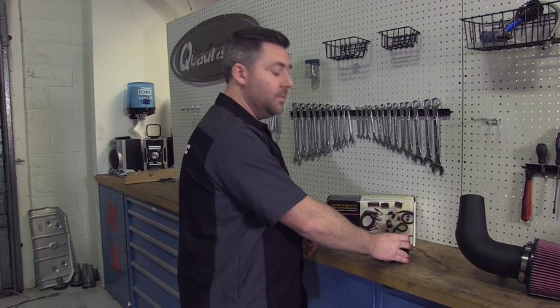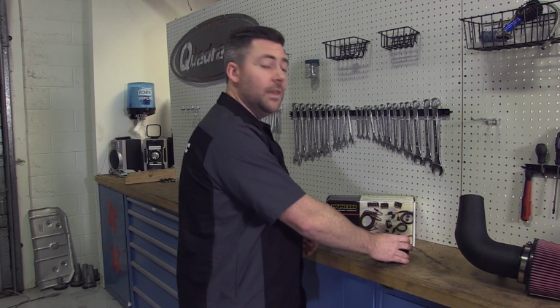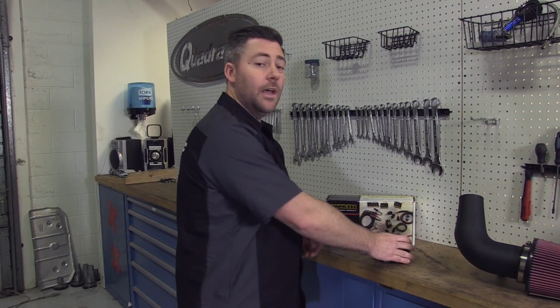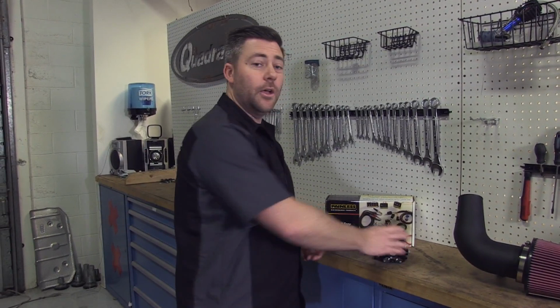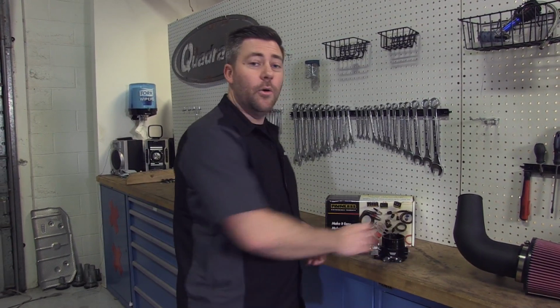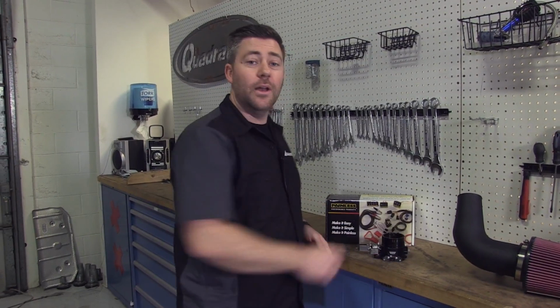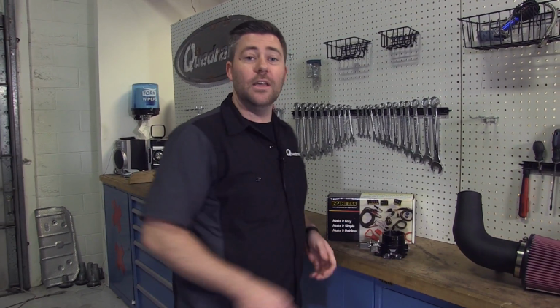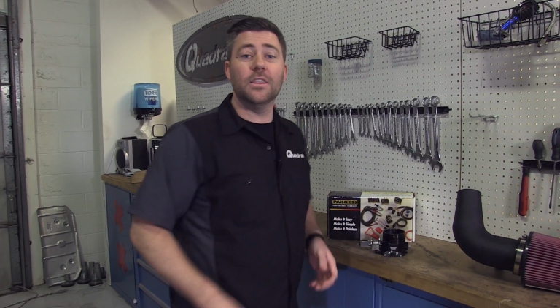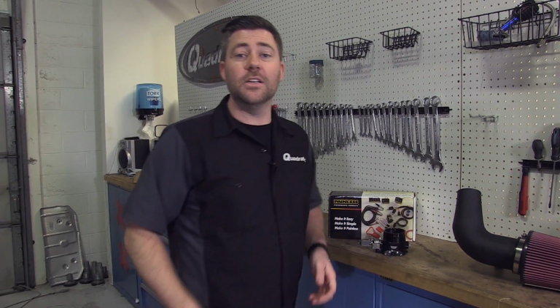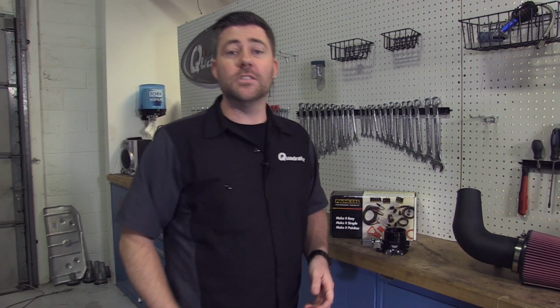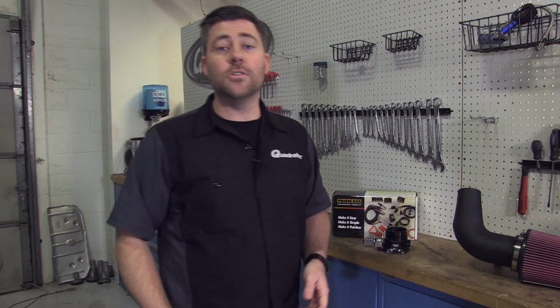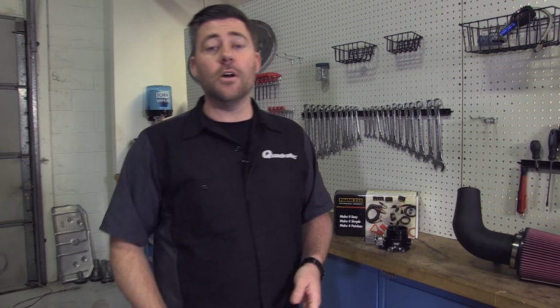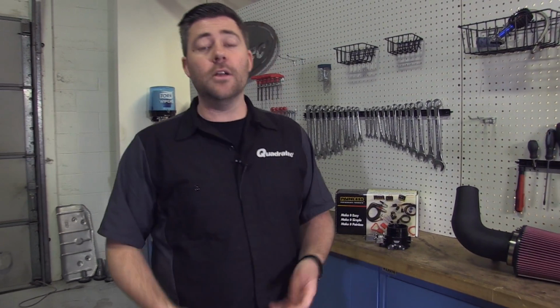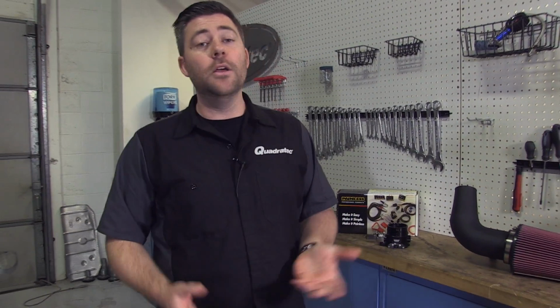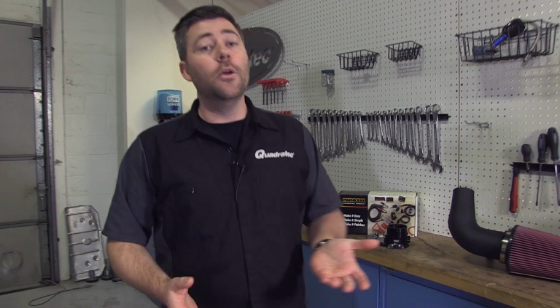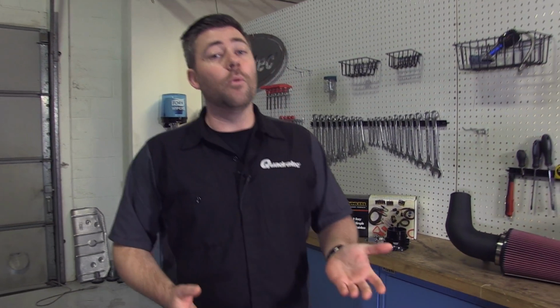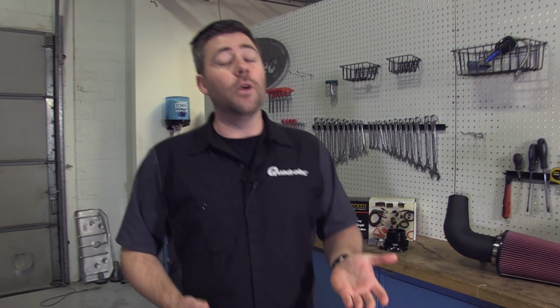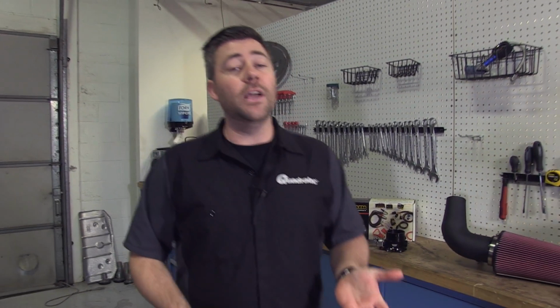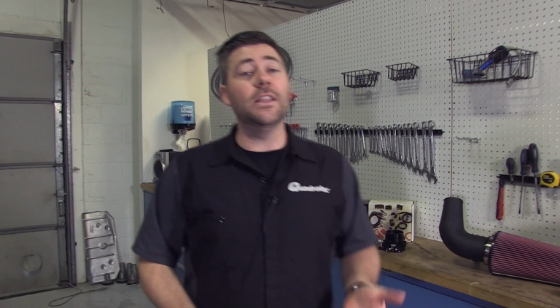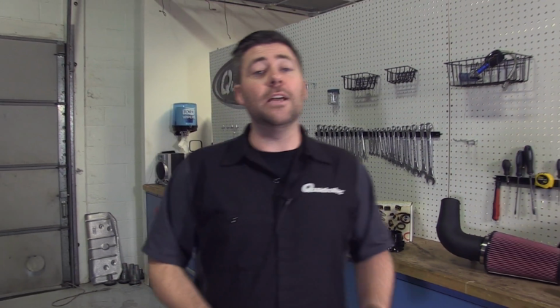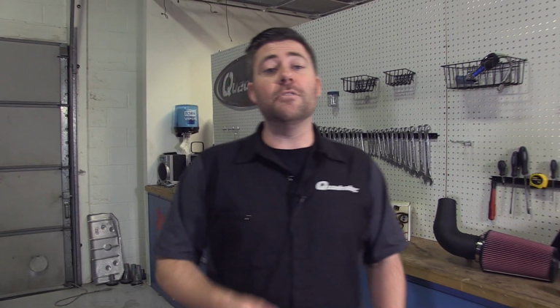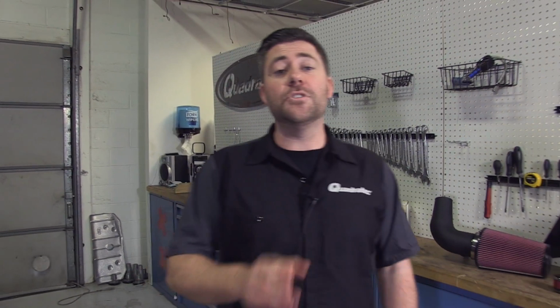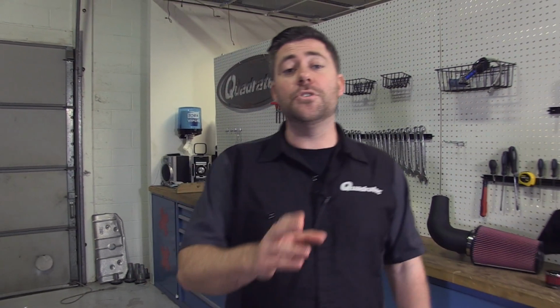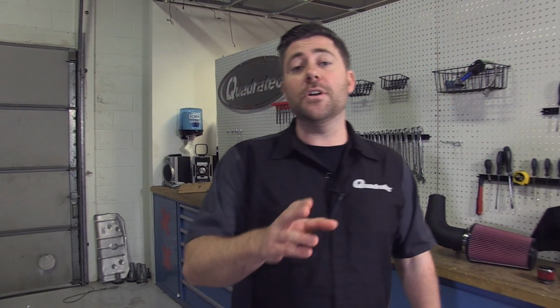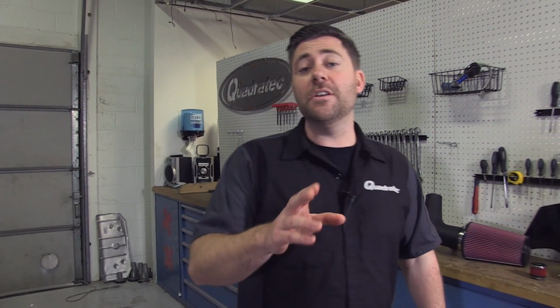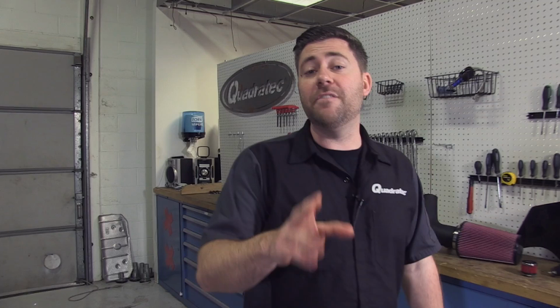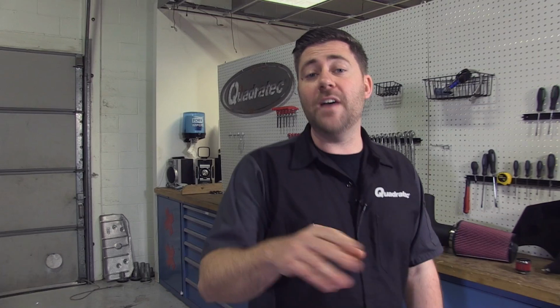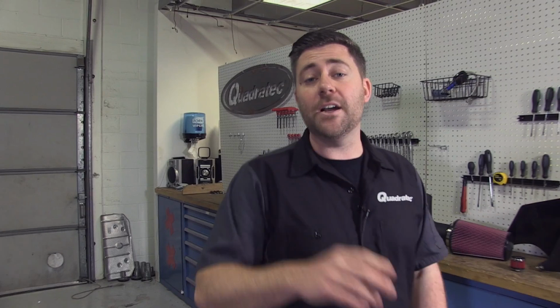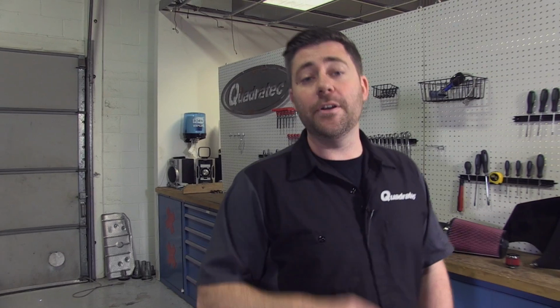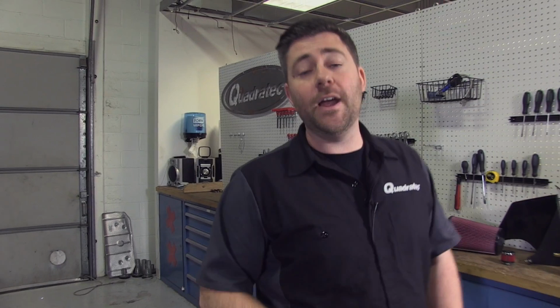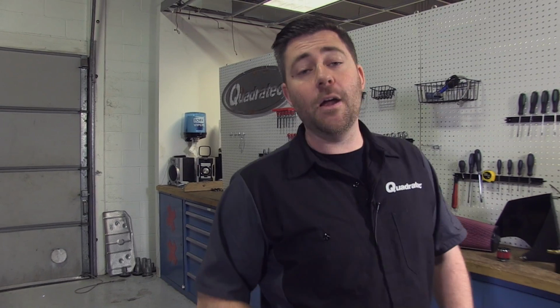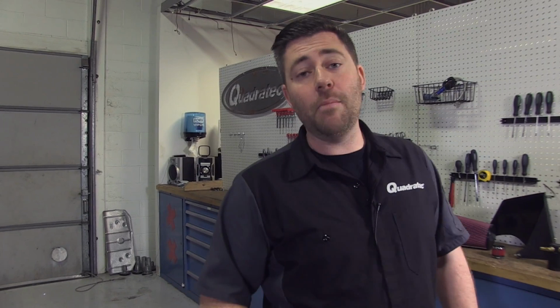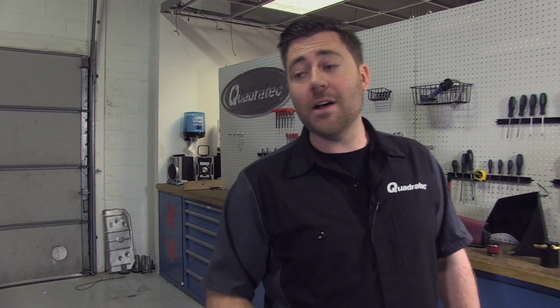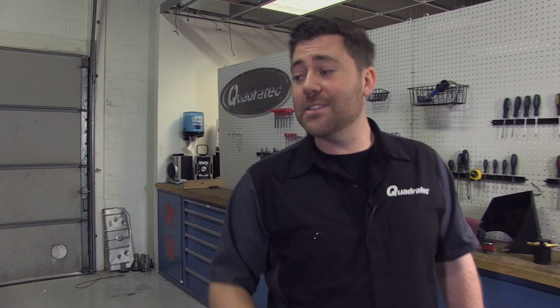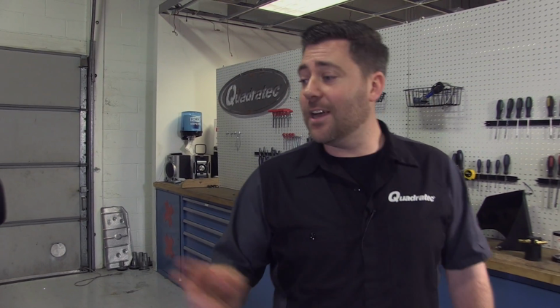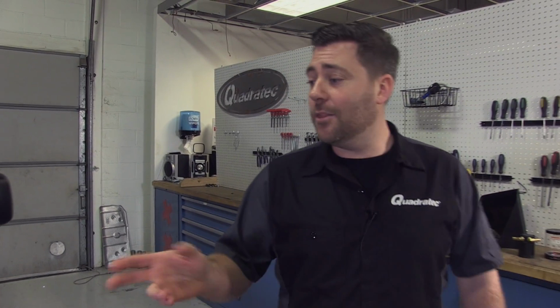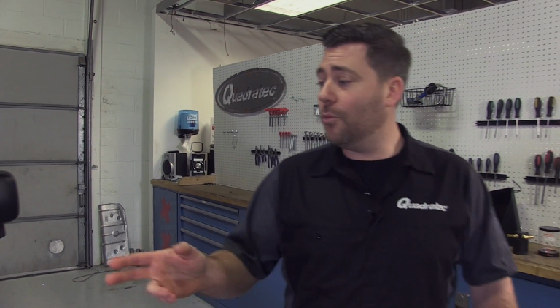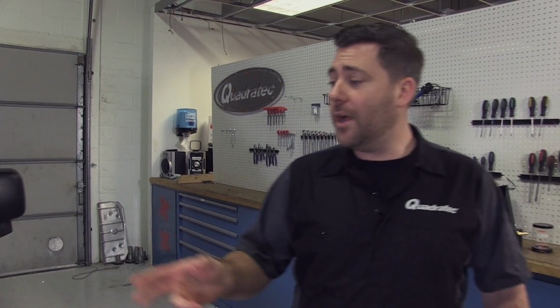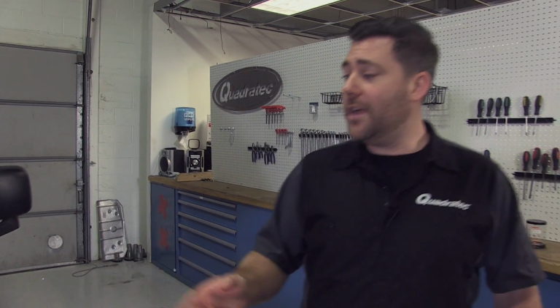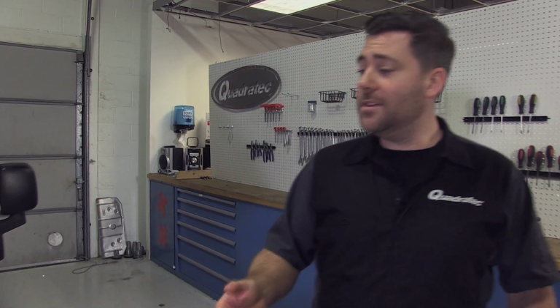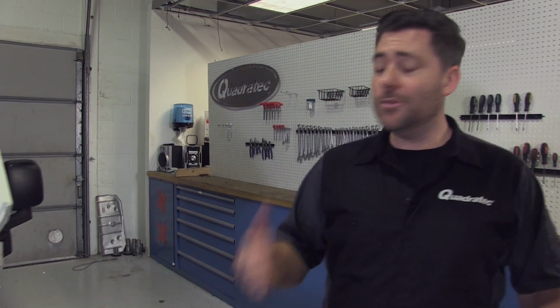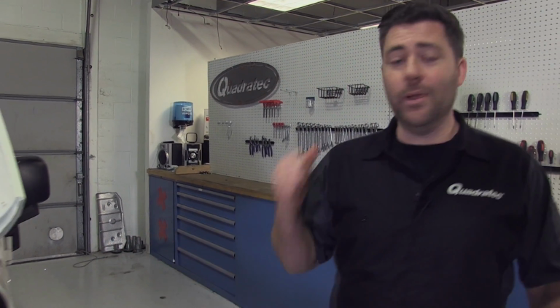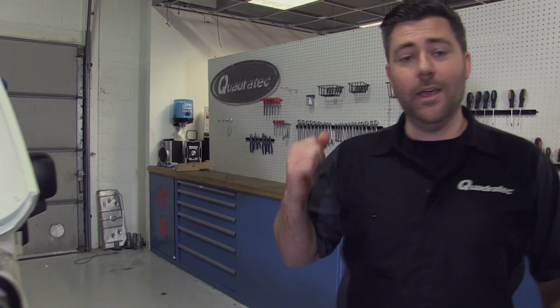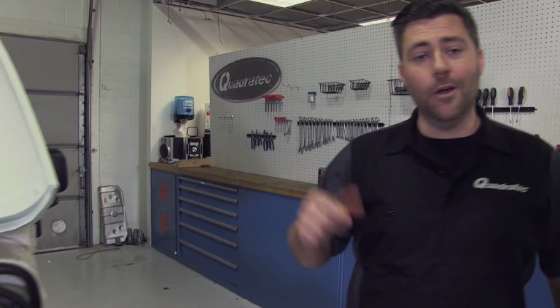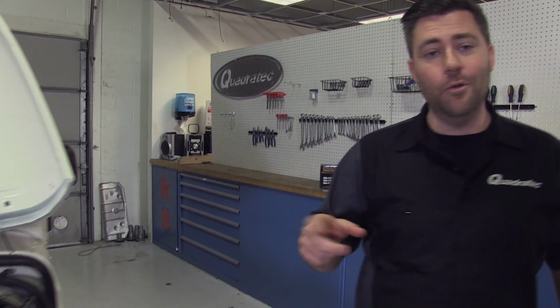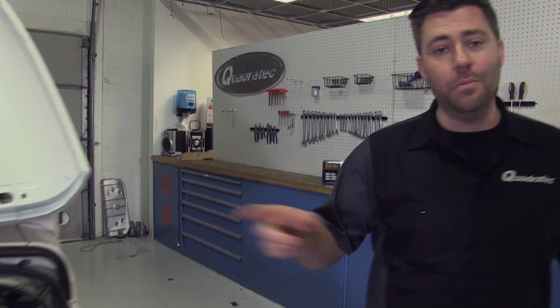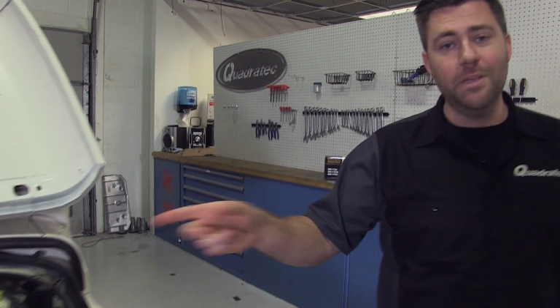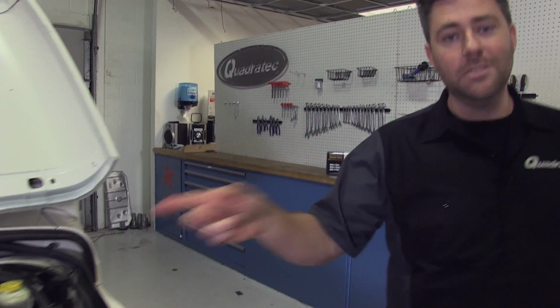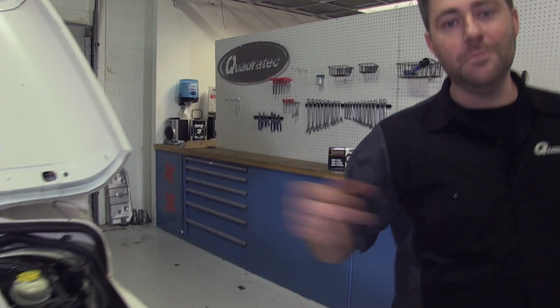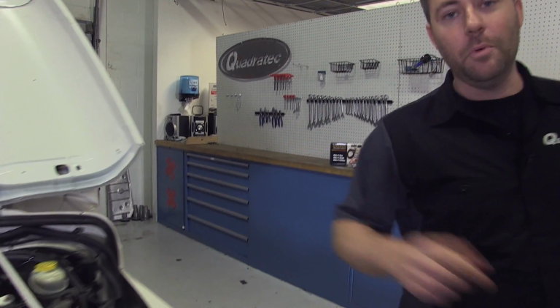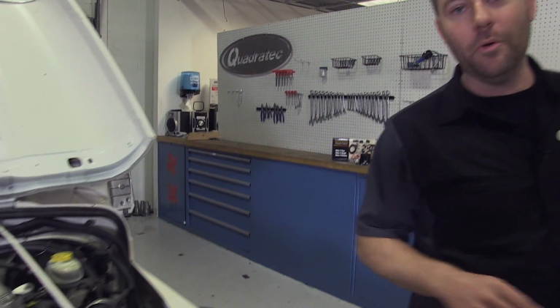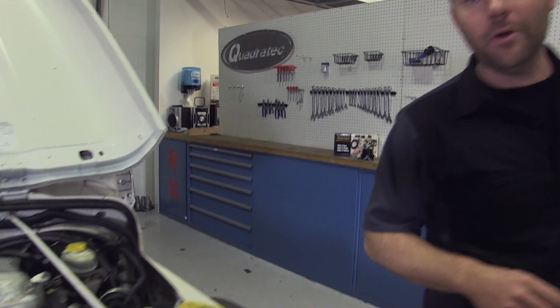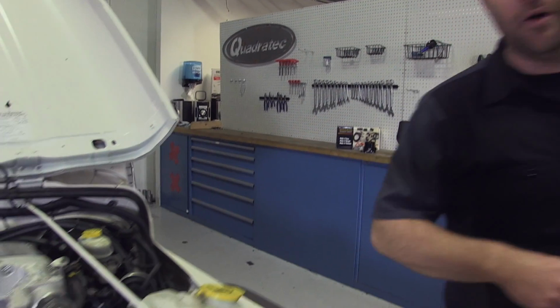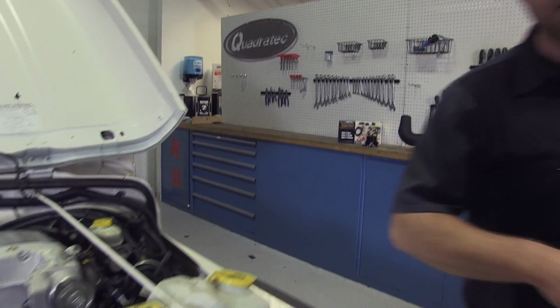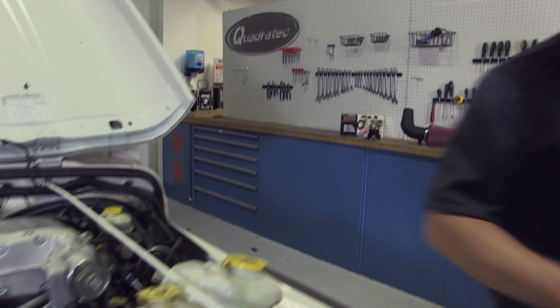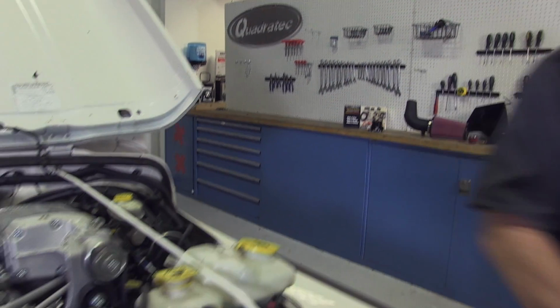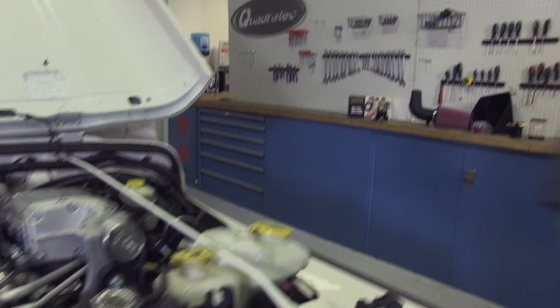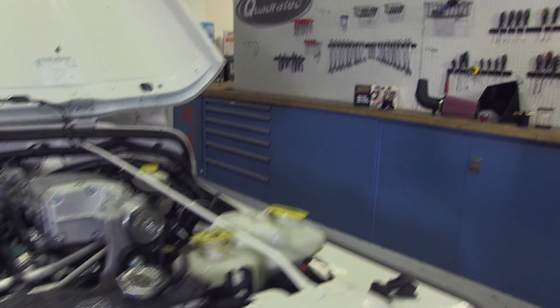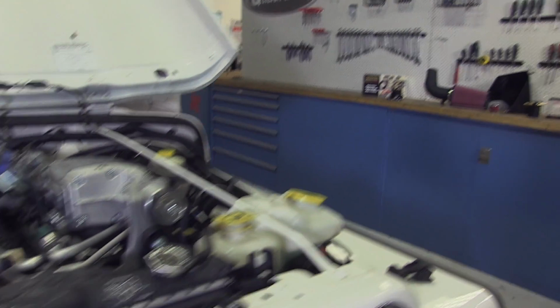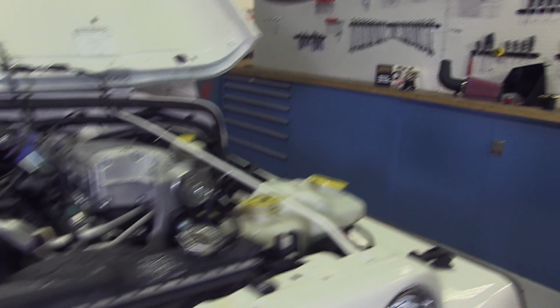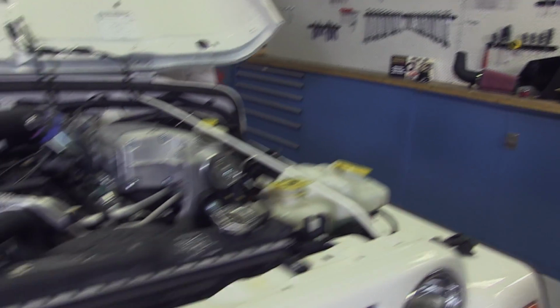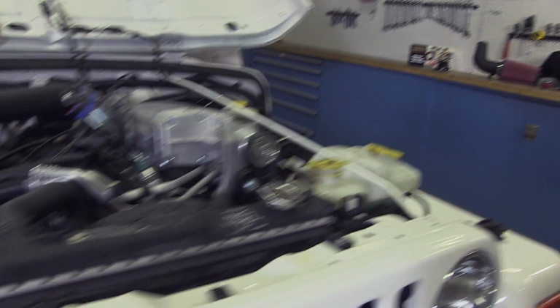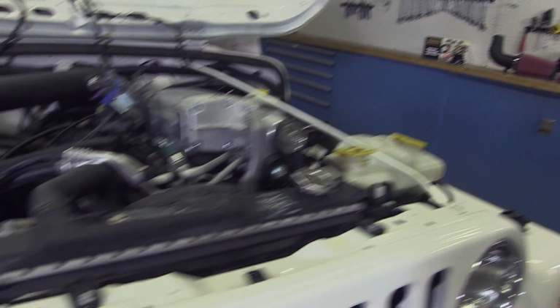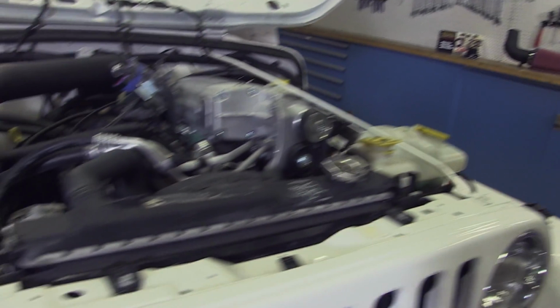To go ahead and get things started, we're going to get that restrictive factory airbox out of the way so we can get our new pieces bolted on.